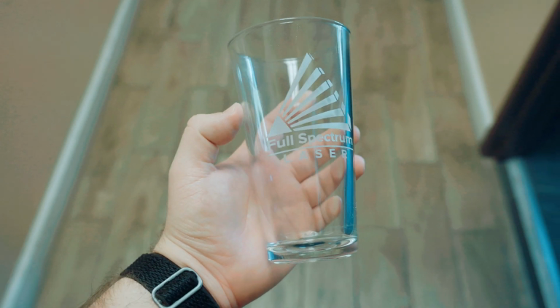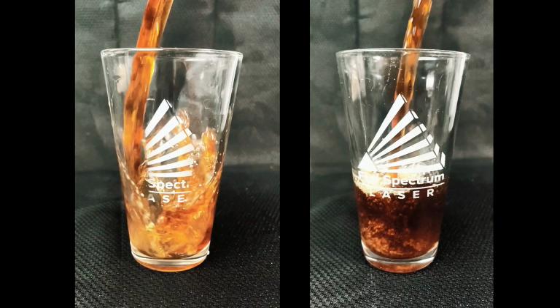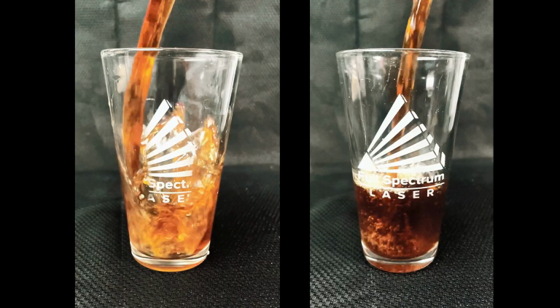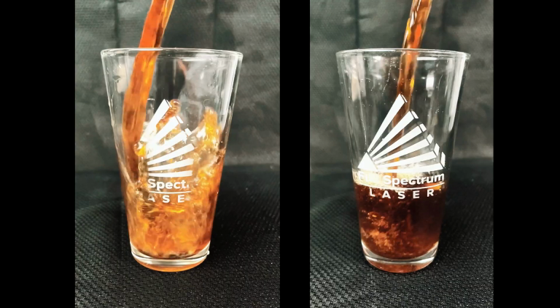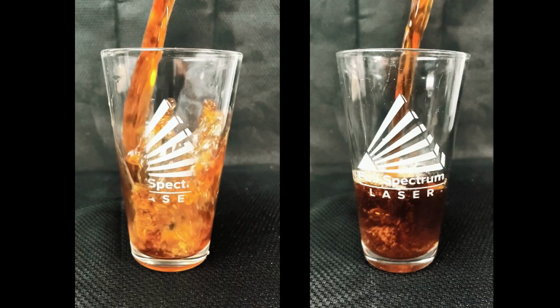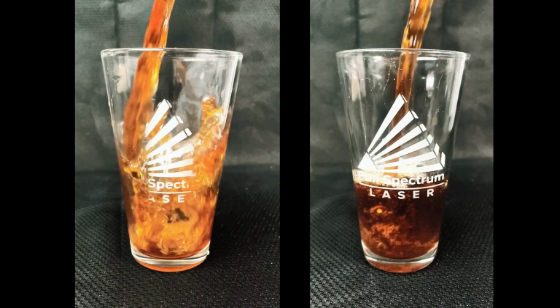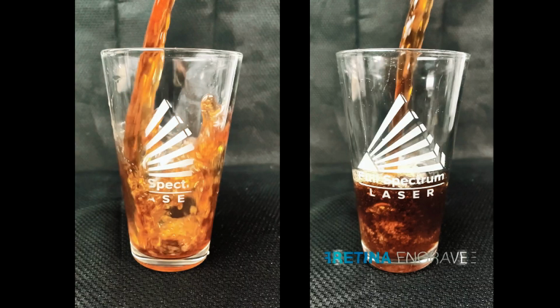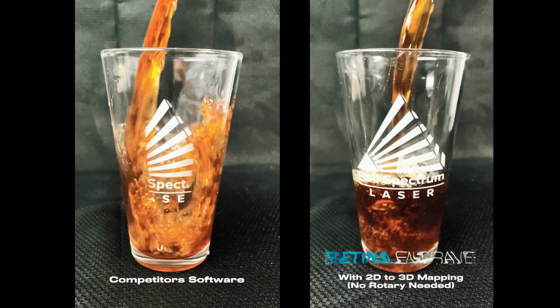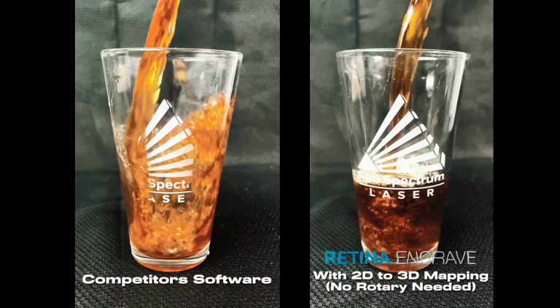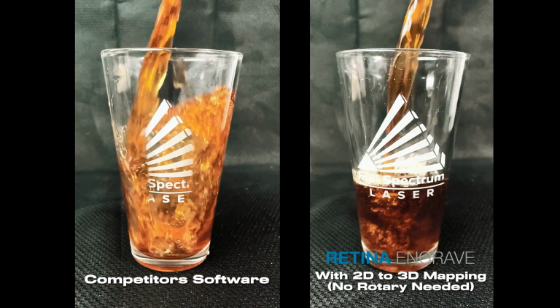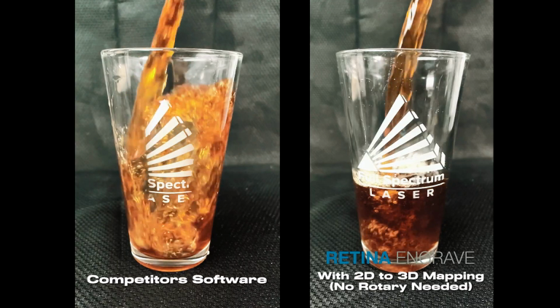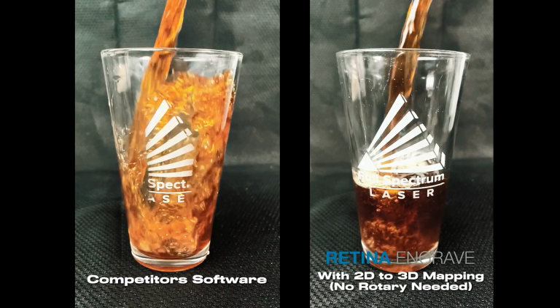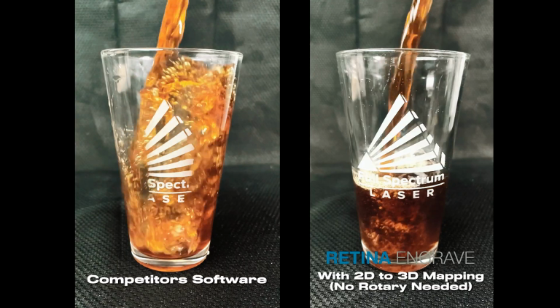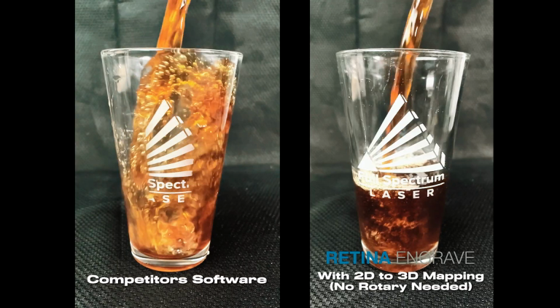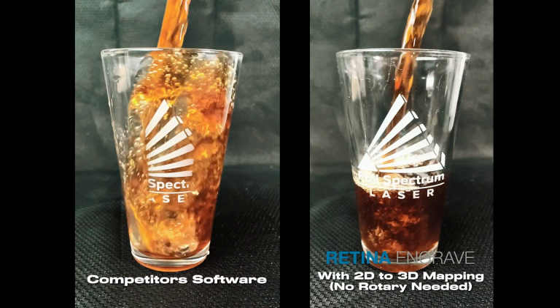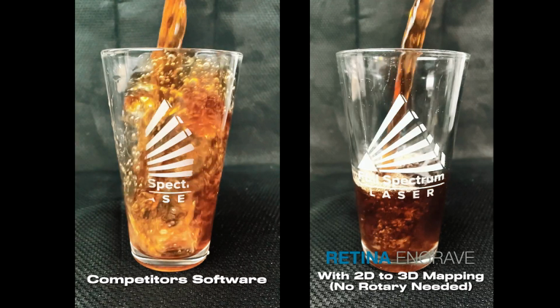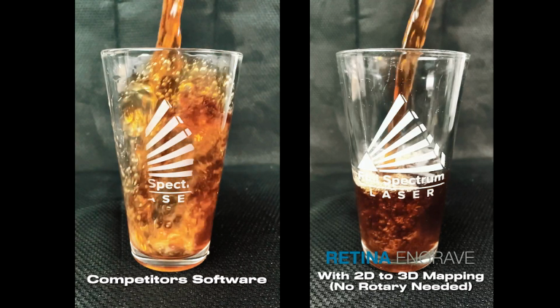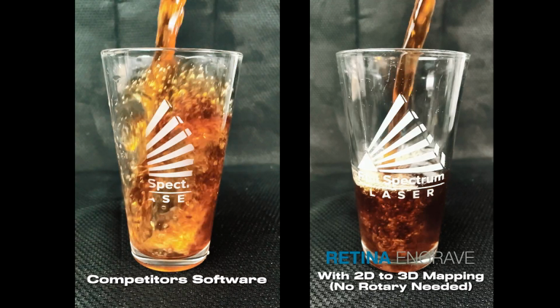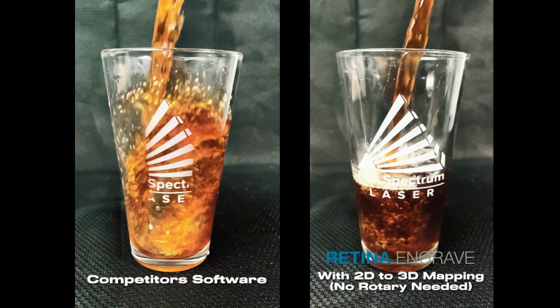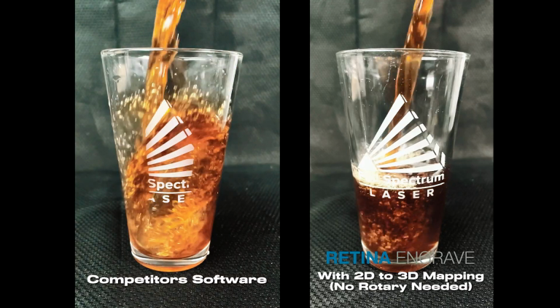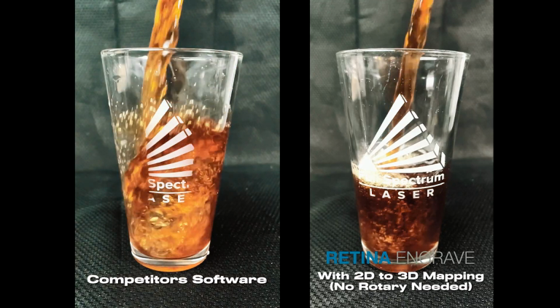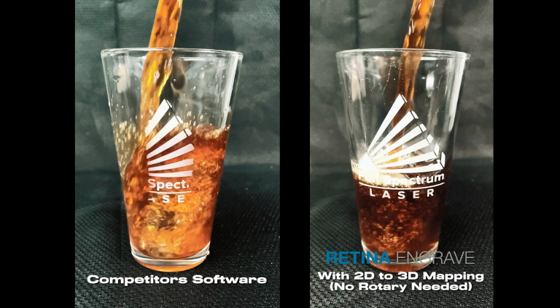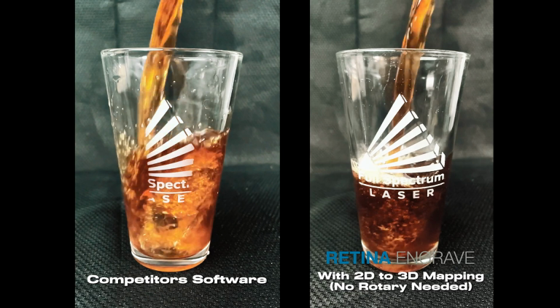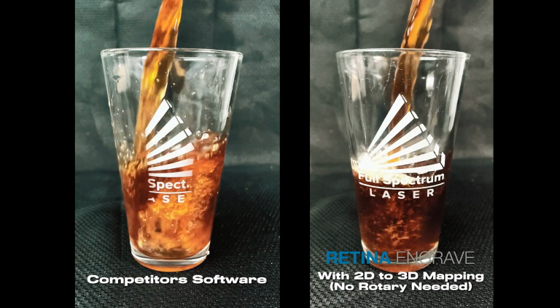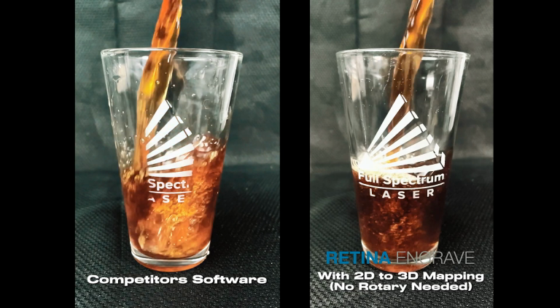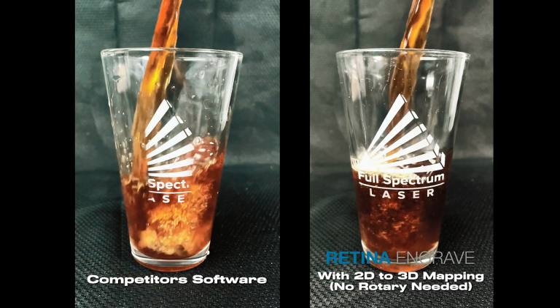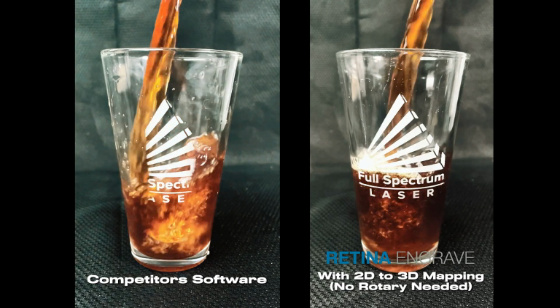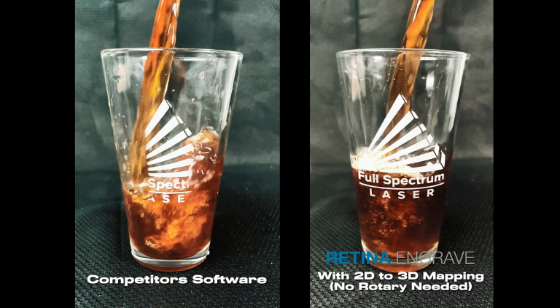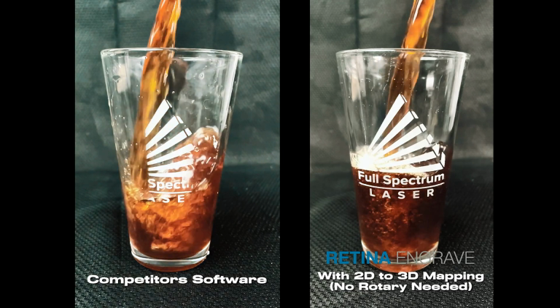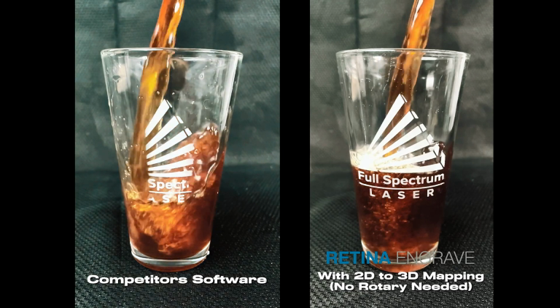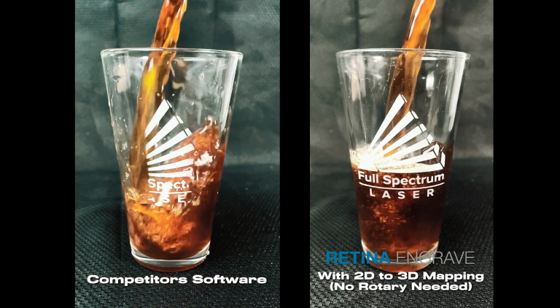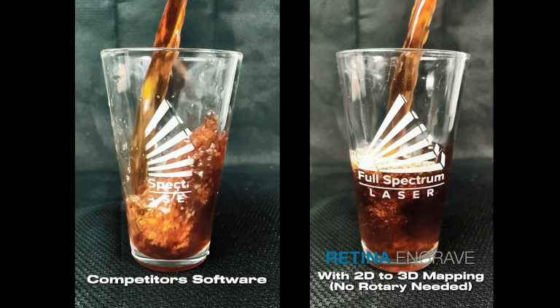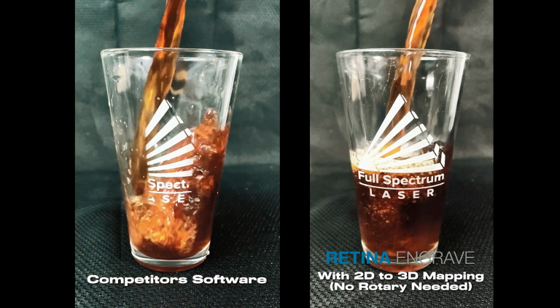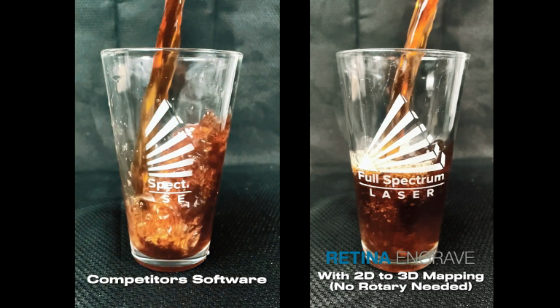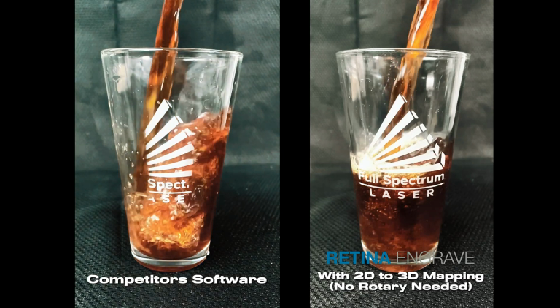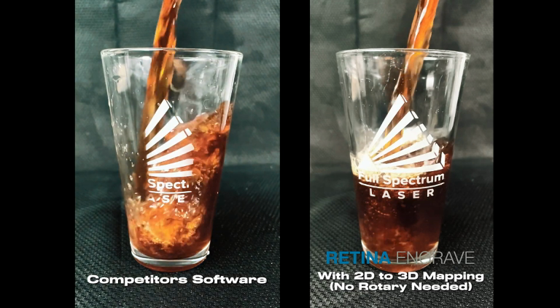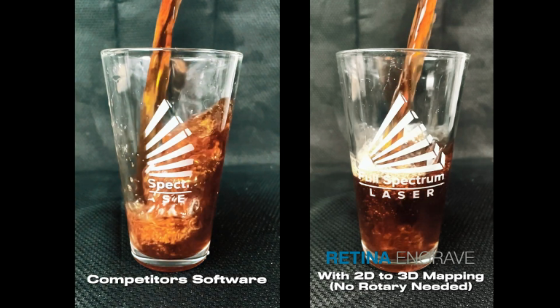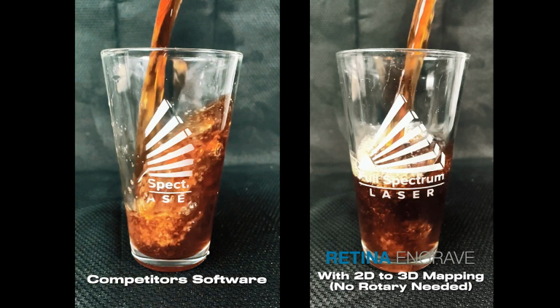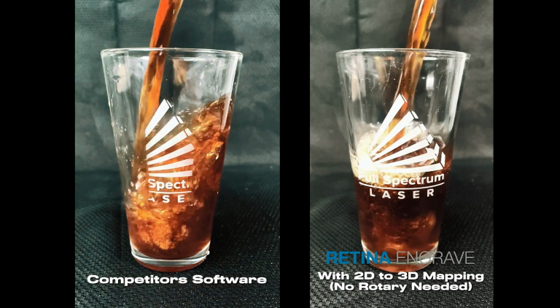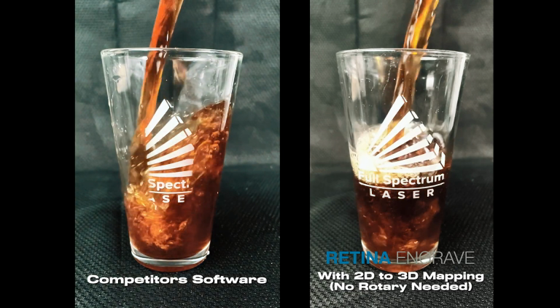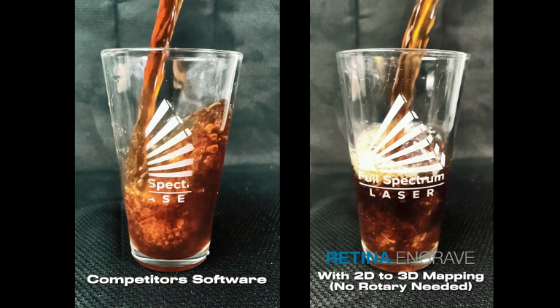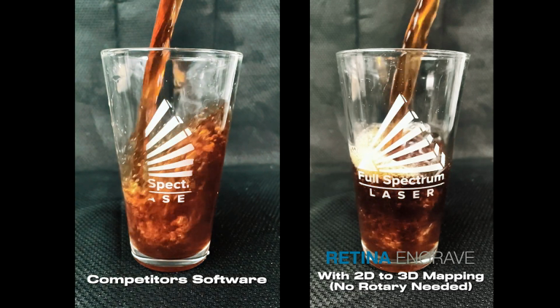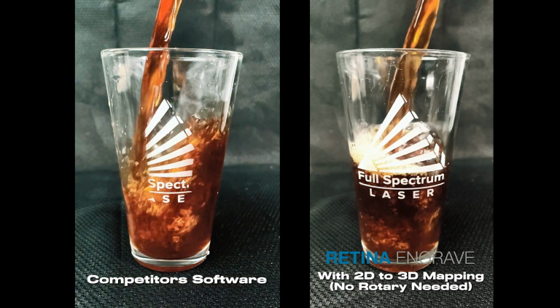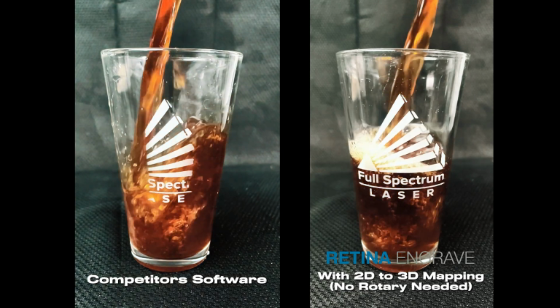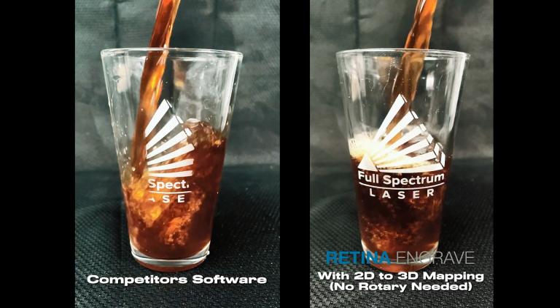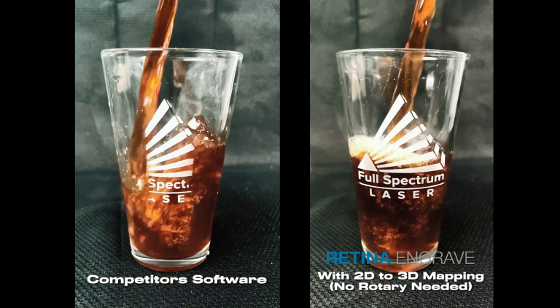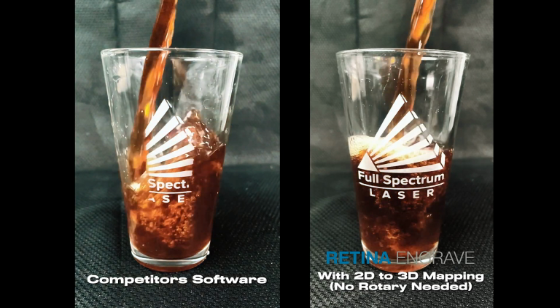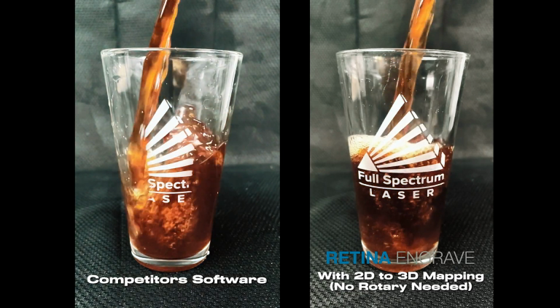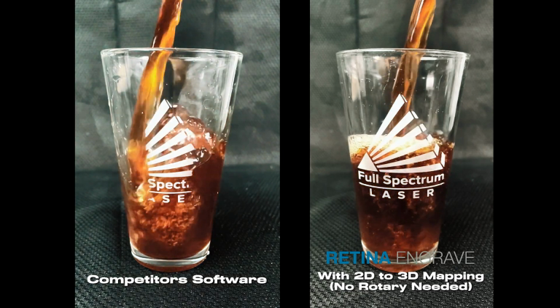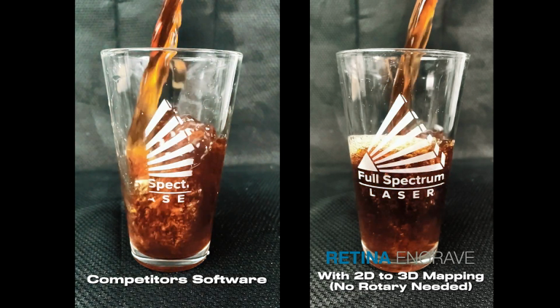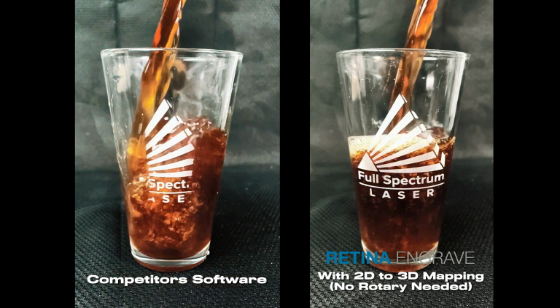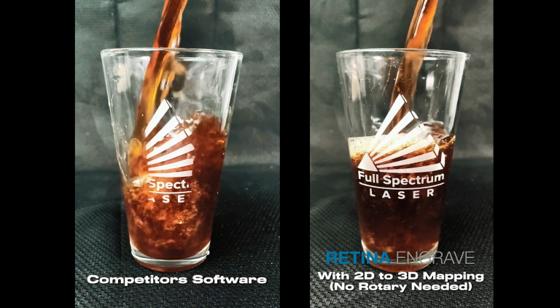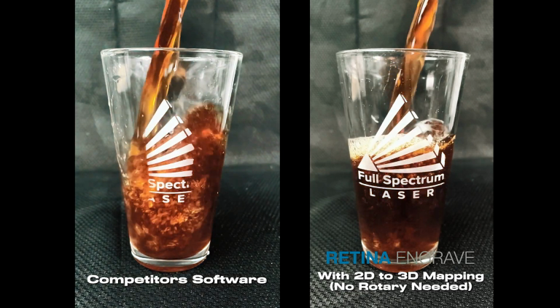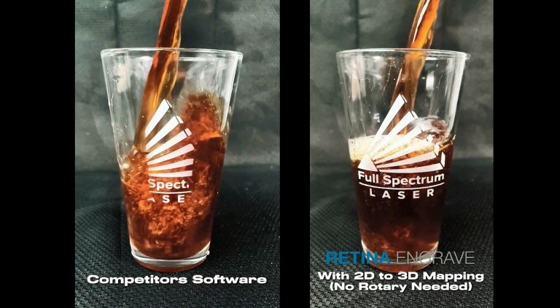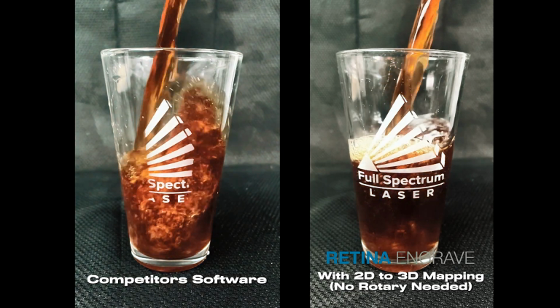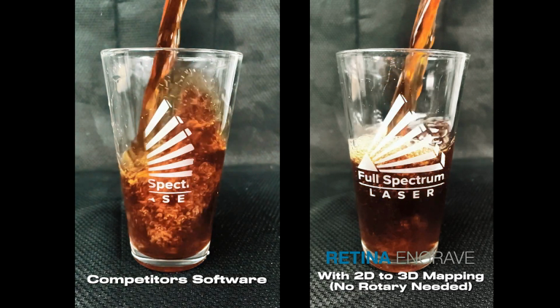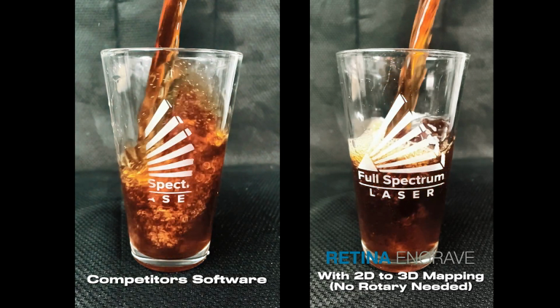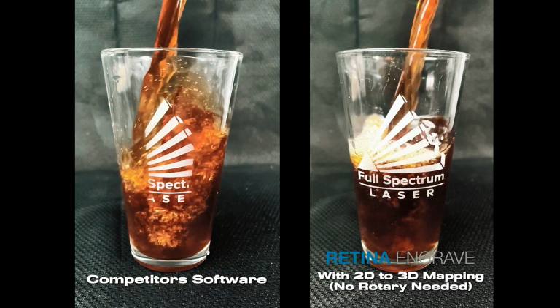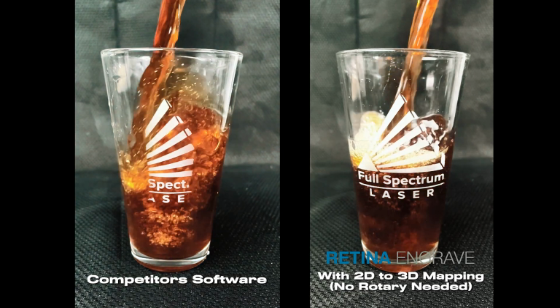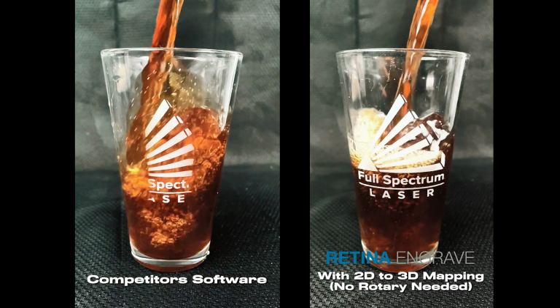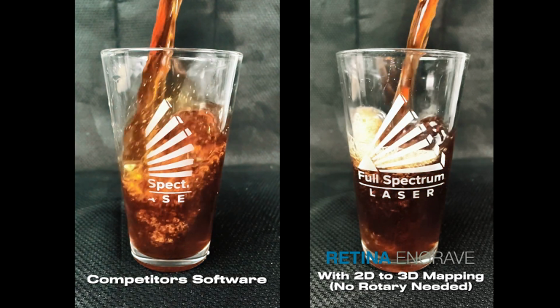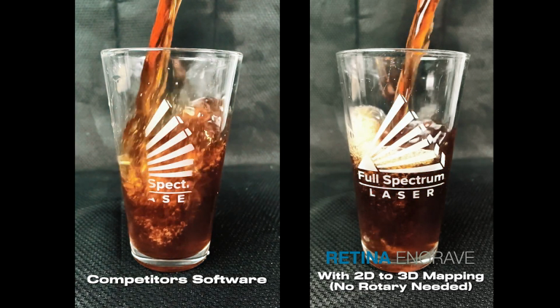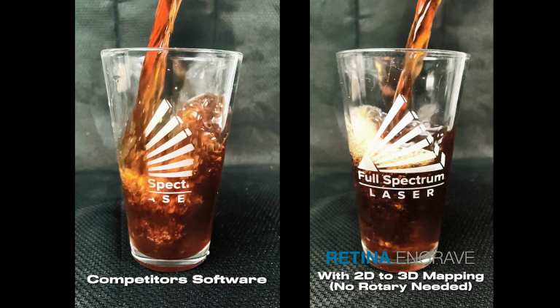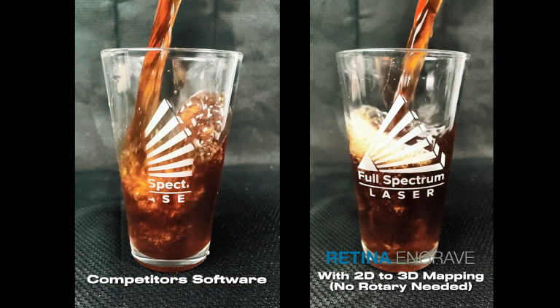Even with the rotary setup, a tapered object like these glasses can be difficult. But not anymore with Retina Engrave.